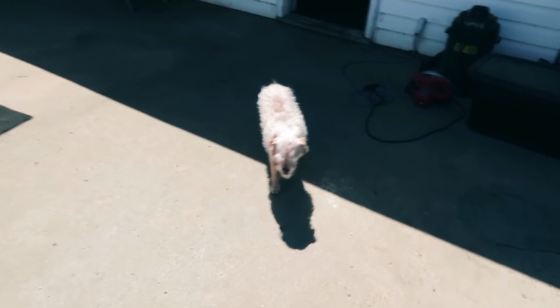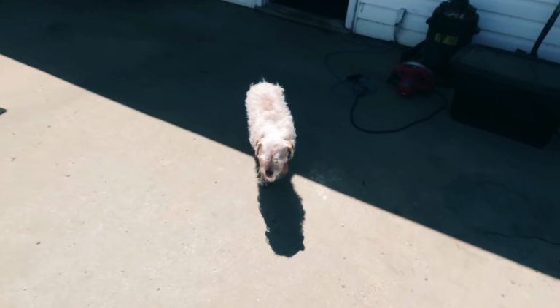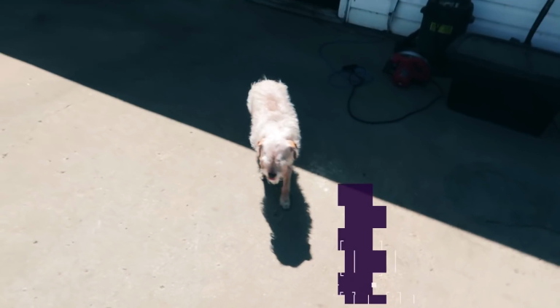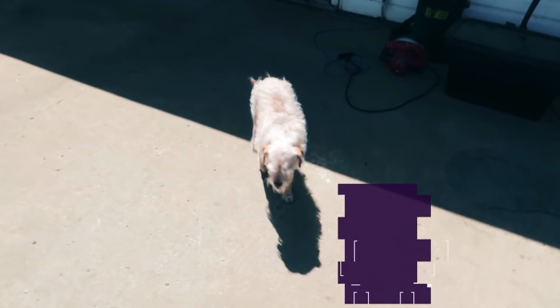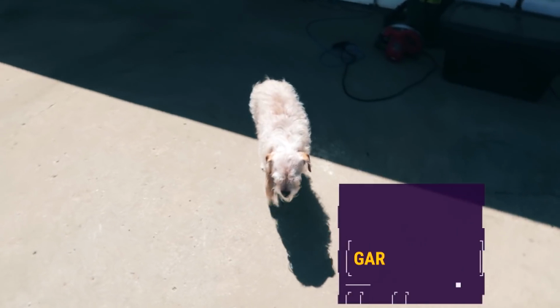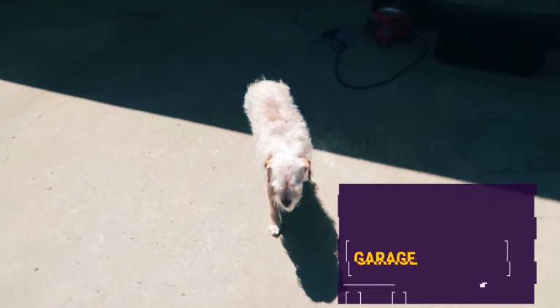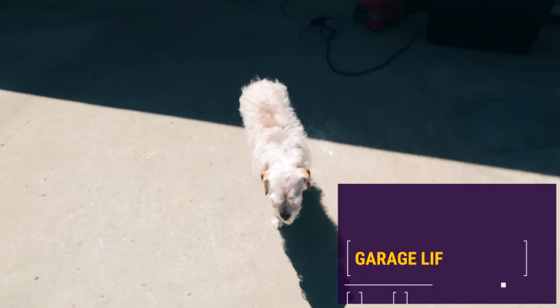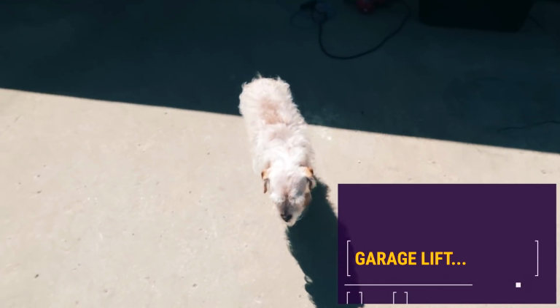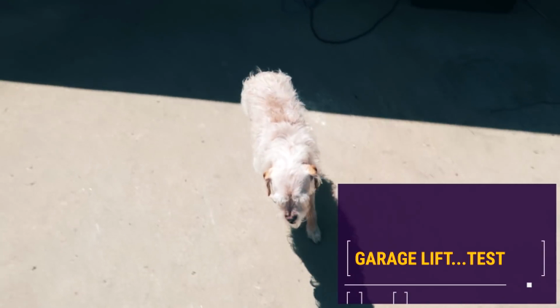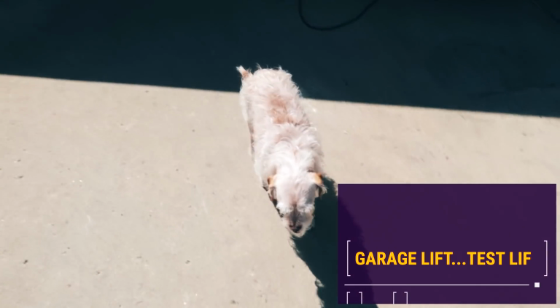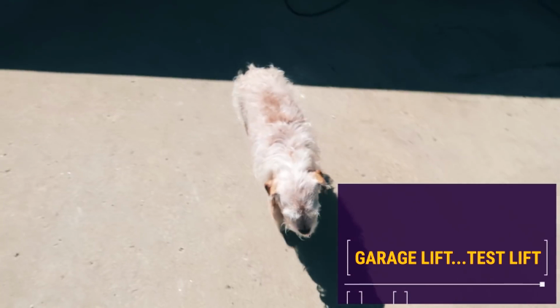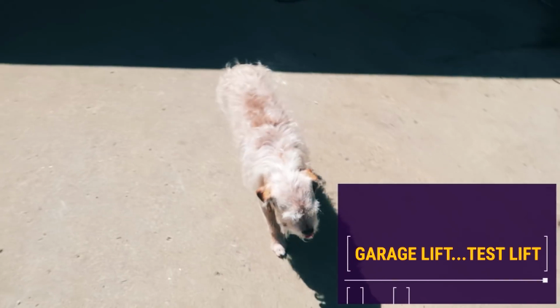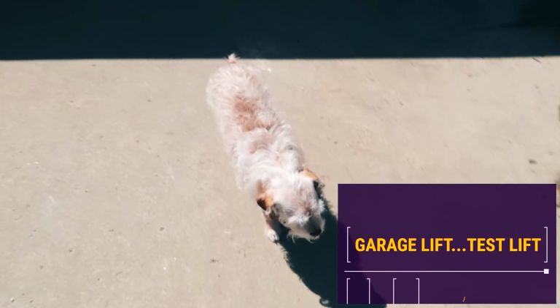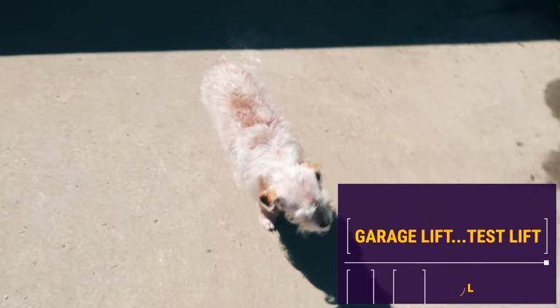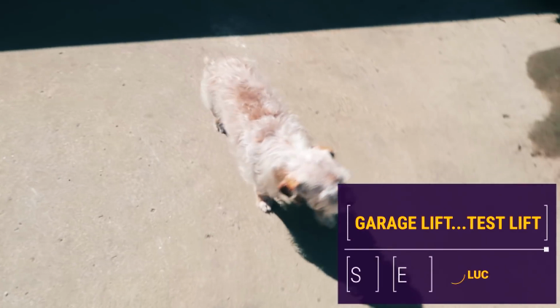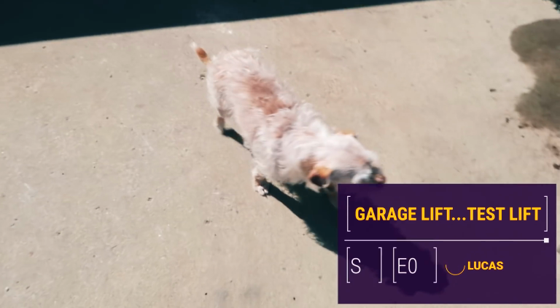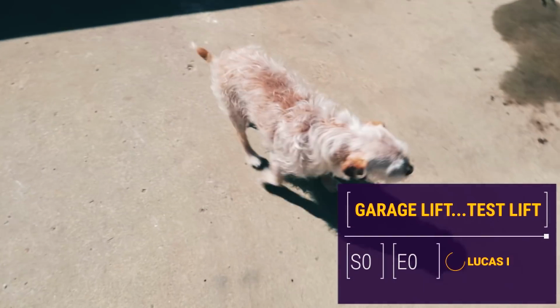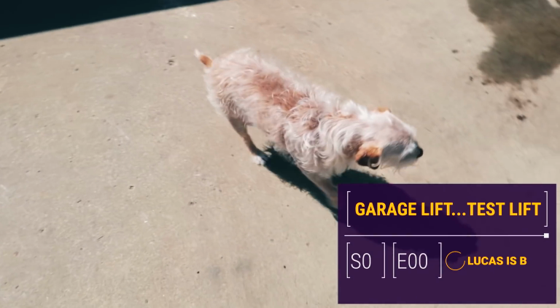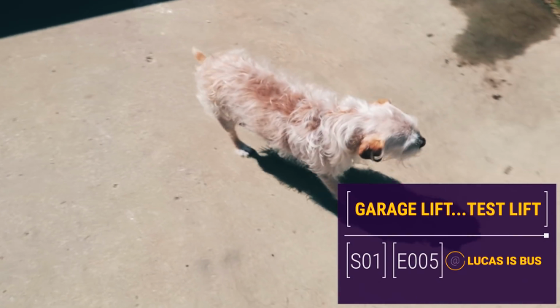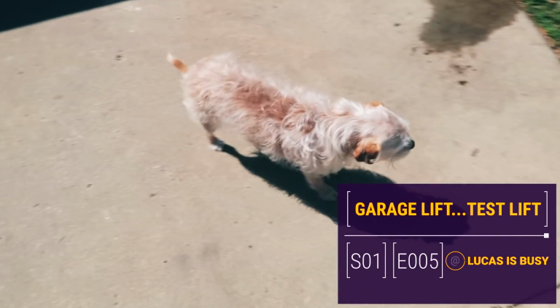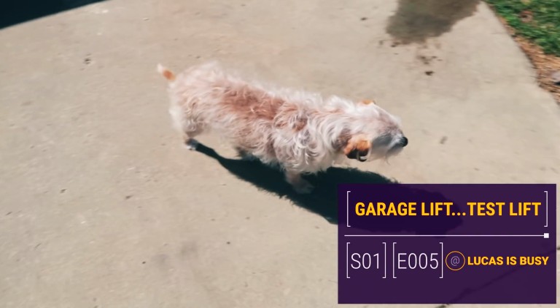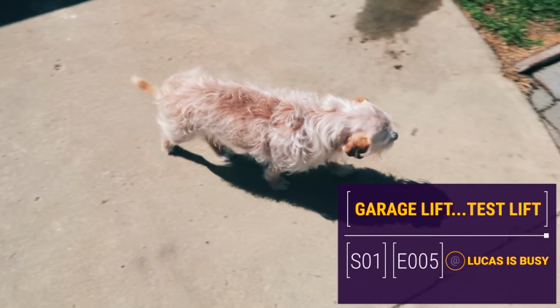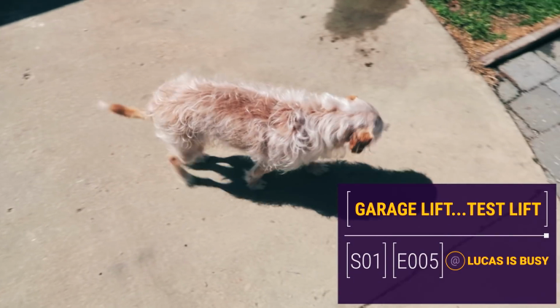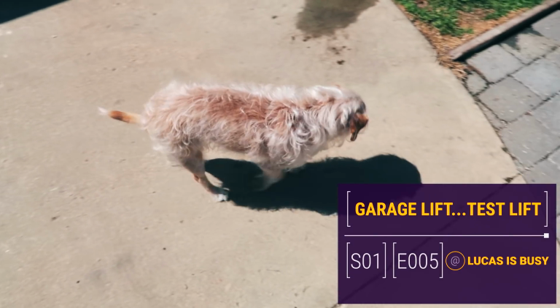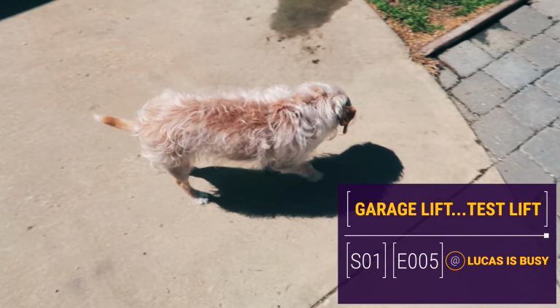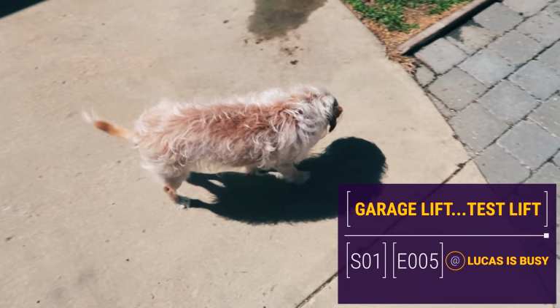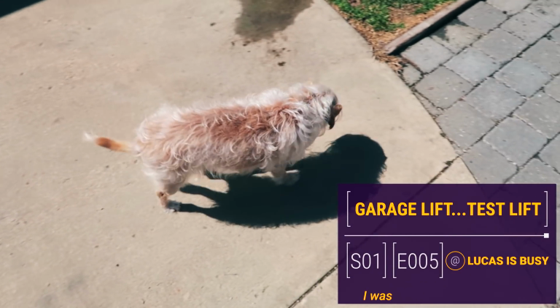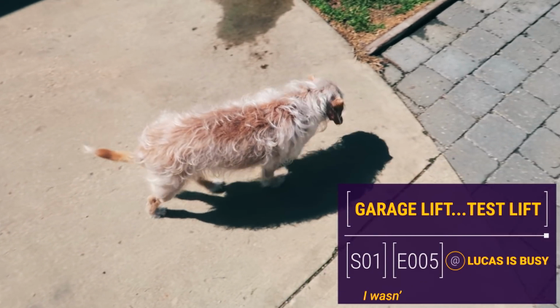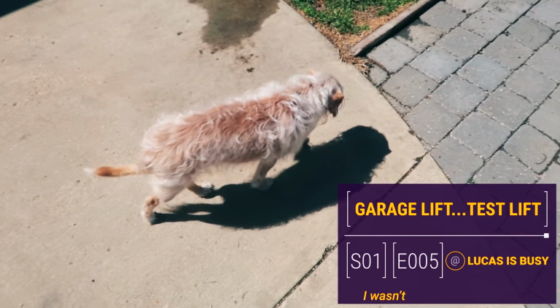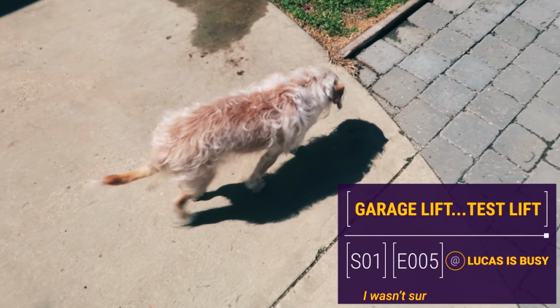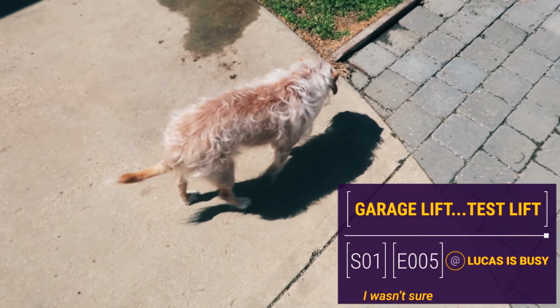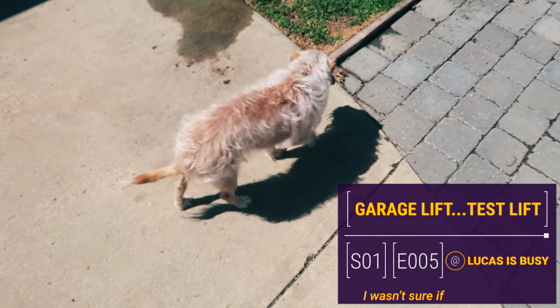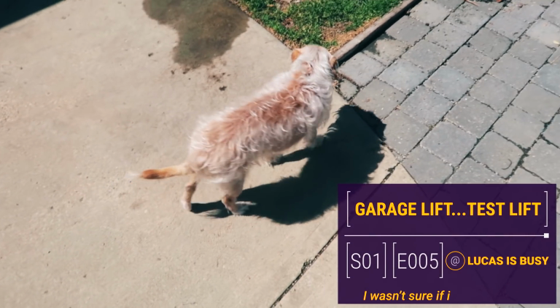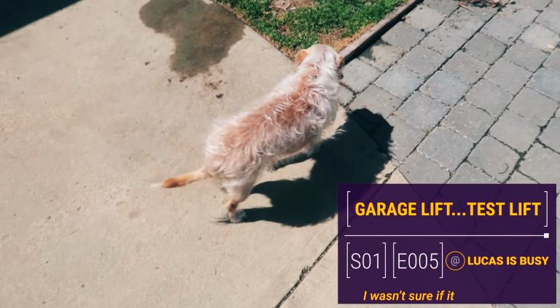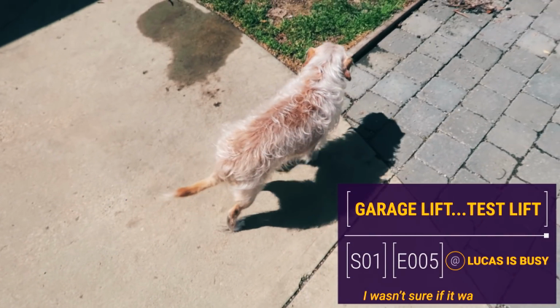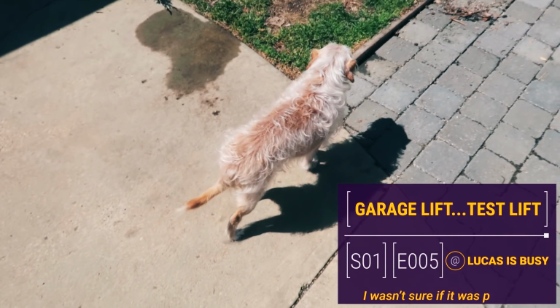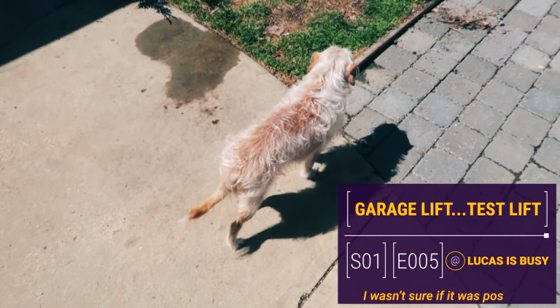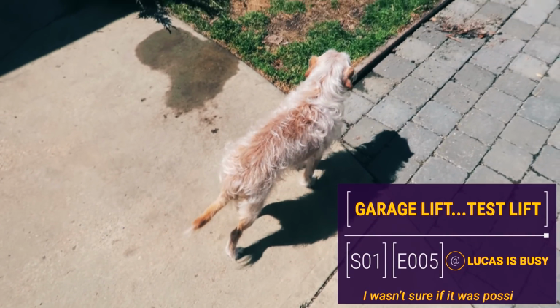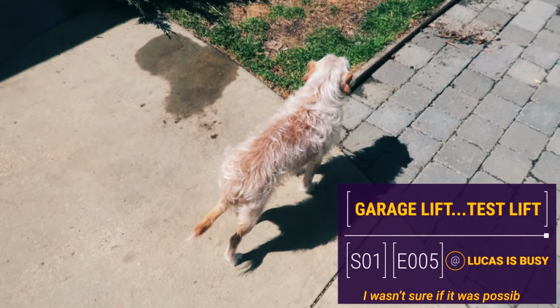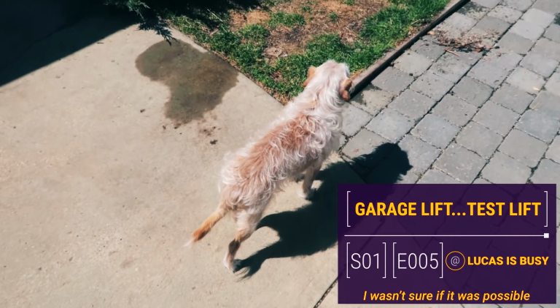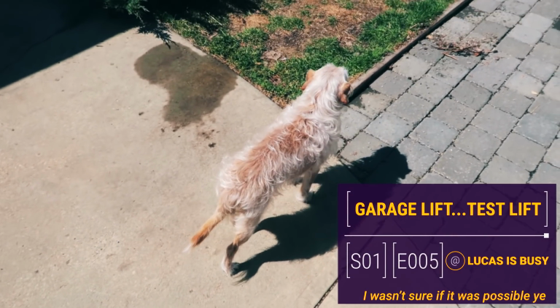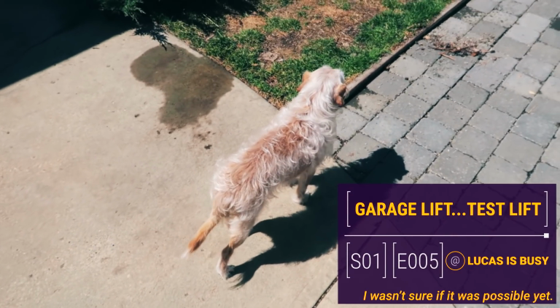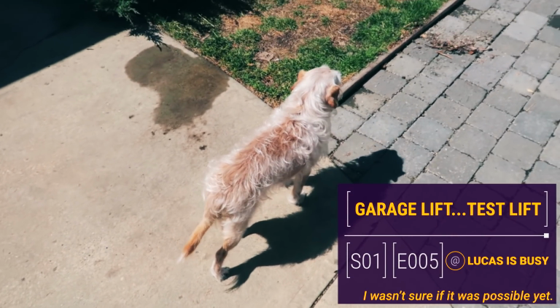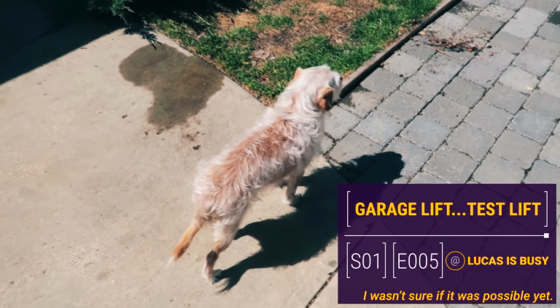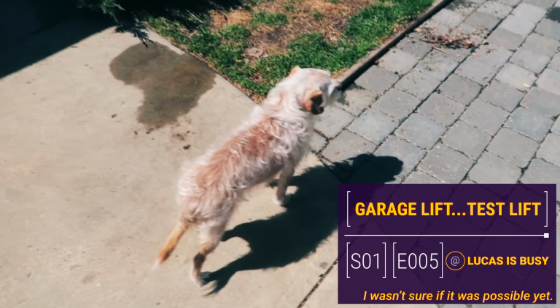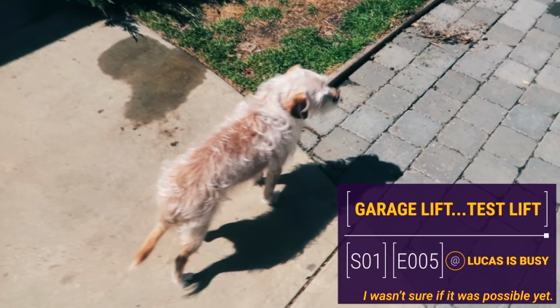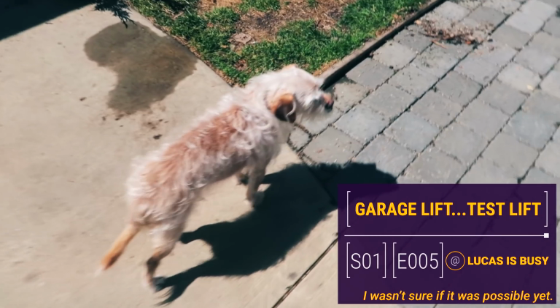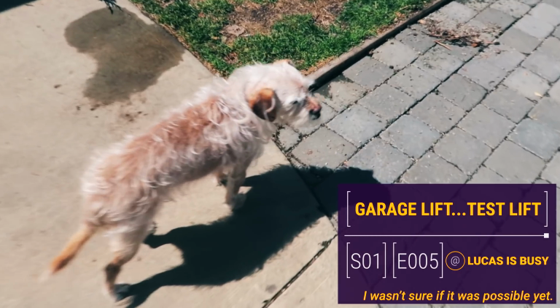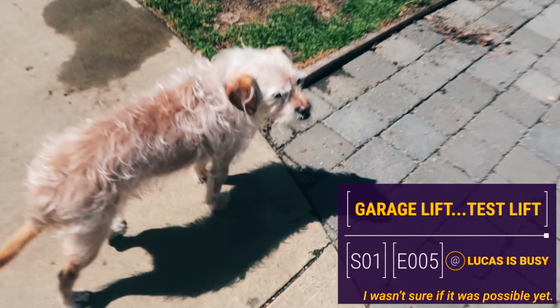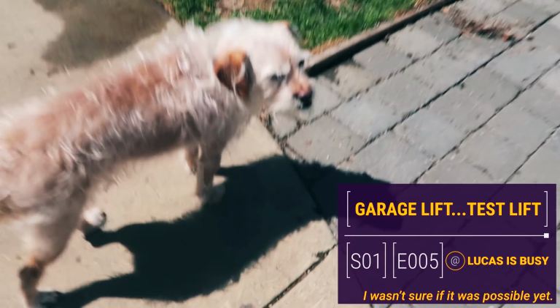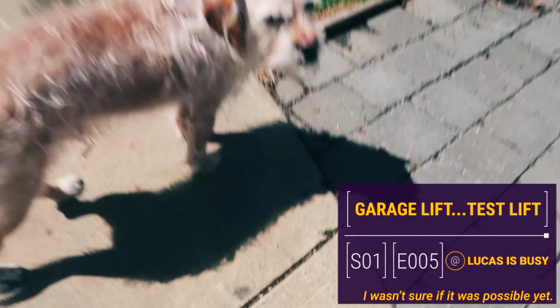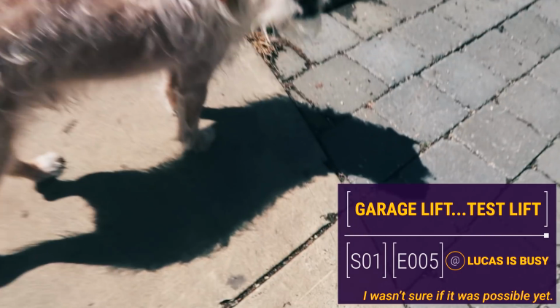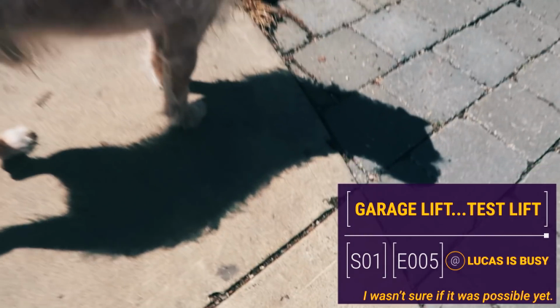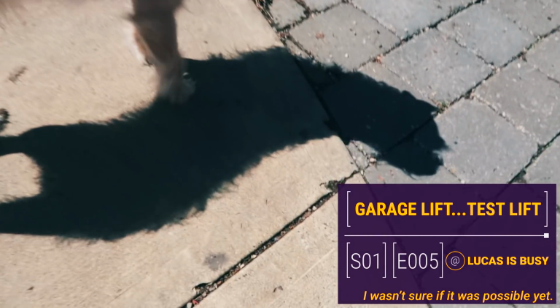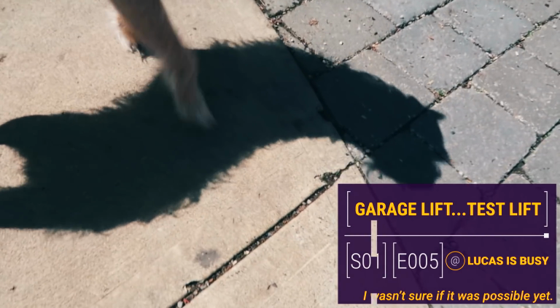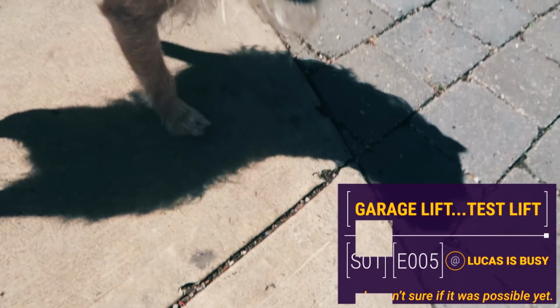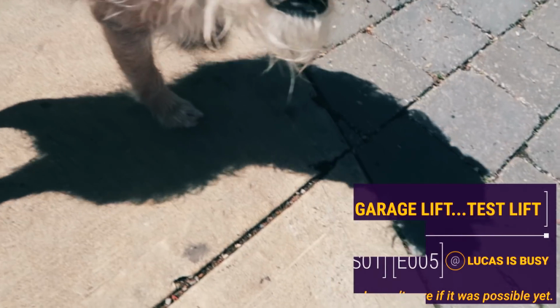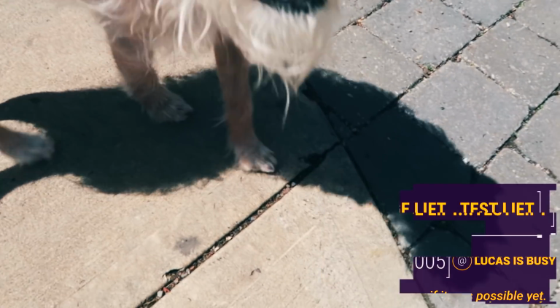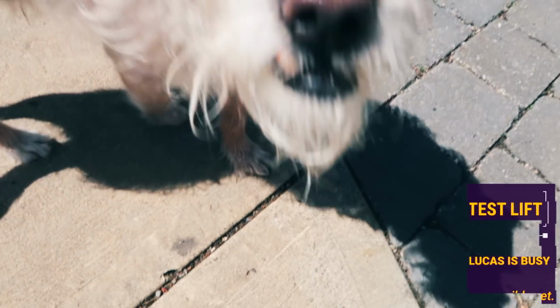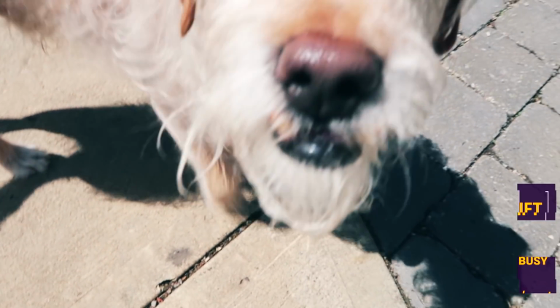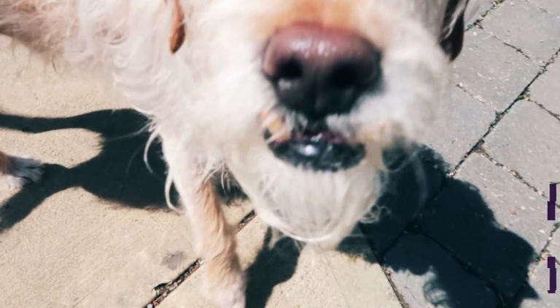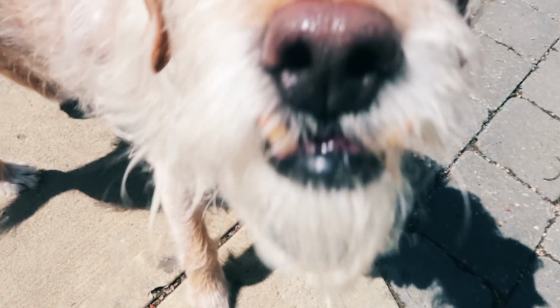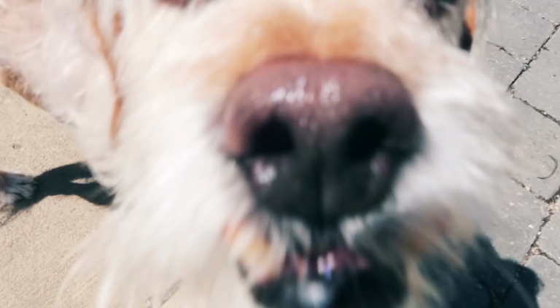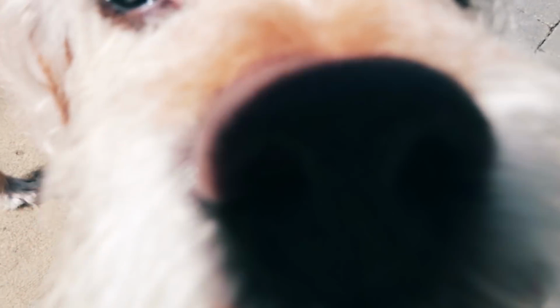Oh my god. See if we can get from the side. His shadow is the best — he looks like a wolf, some sort of creature there.